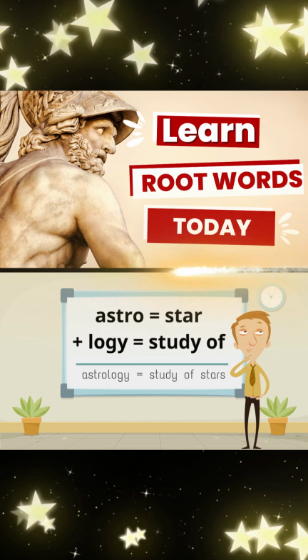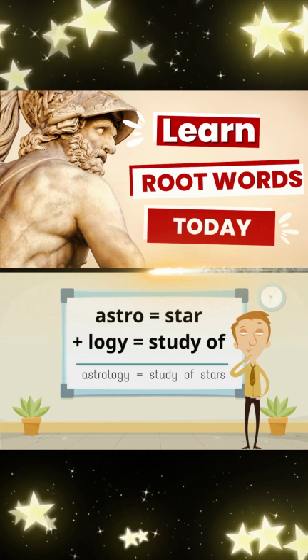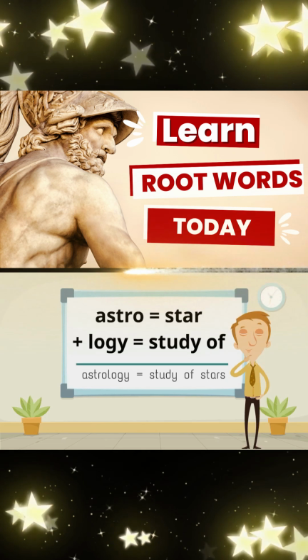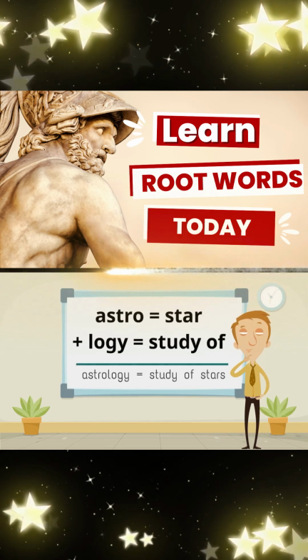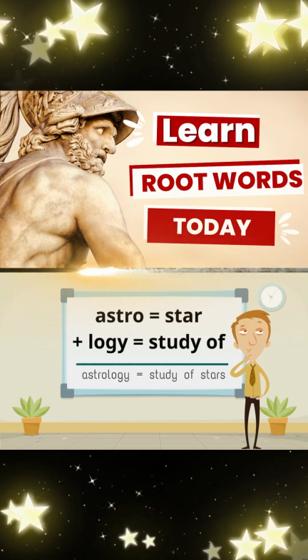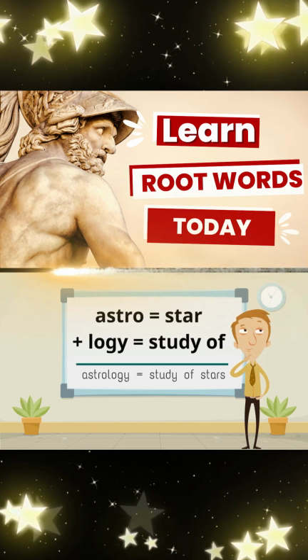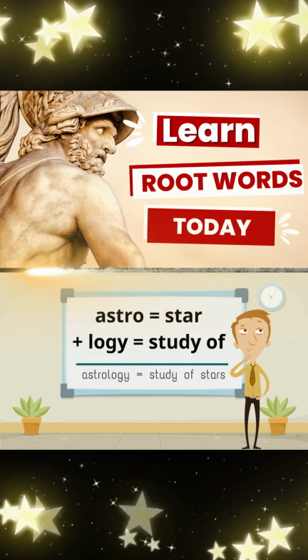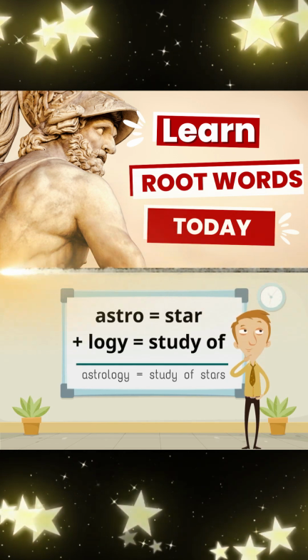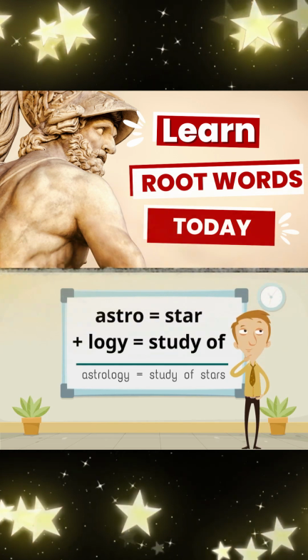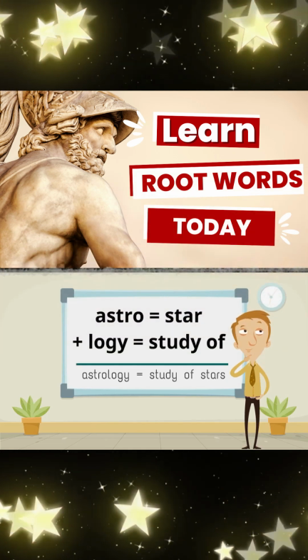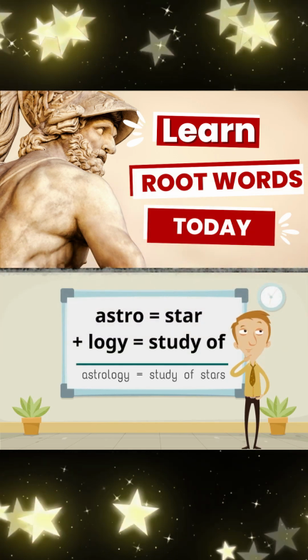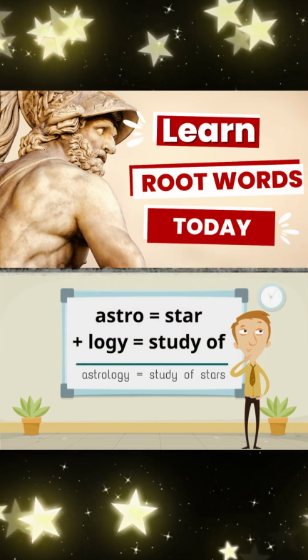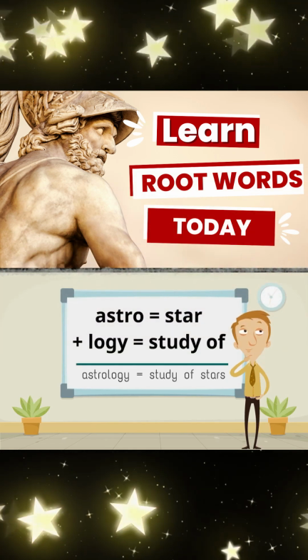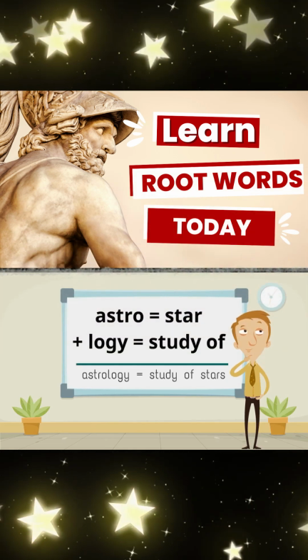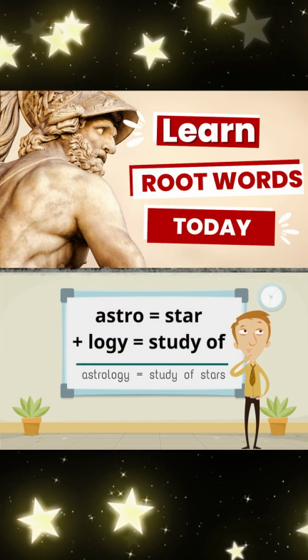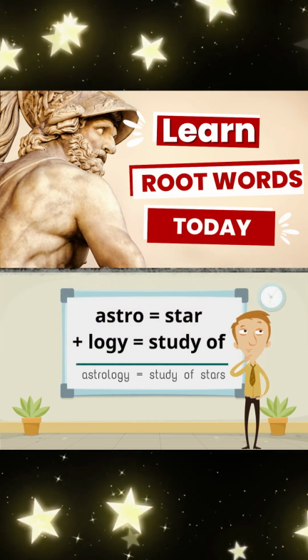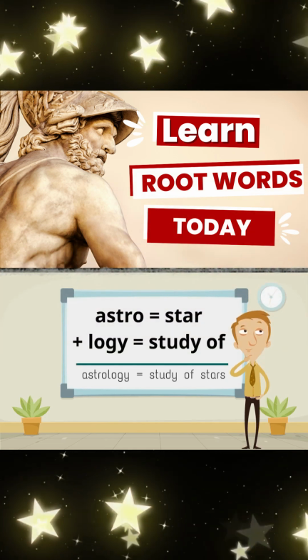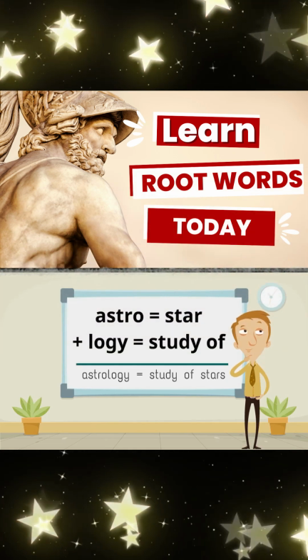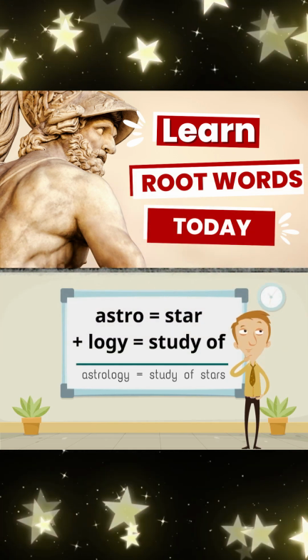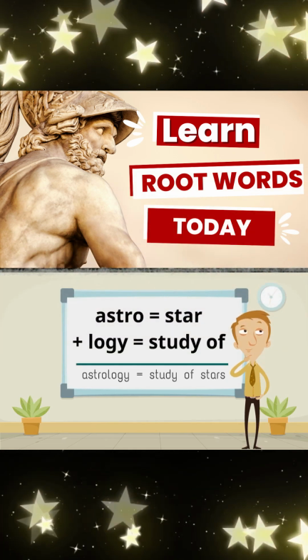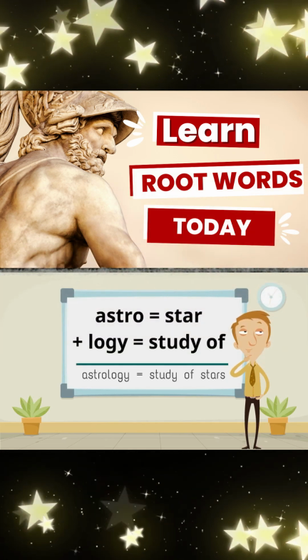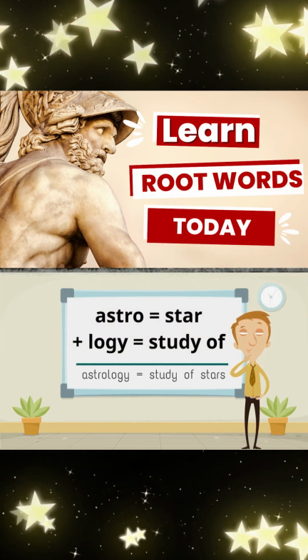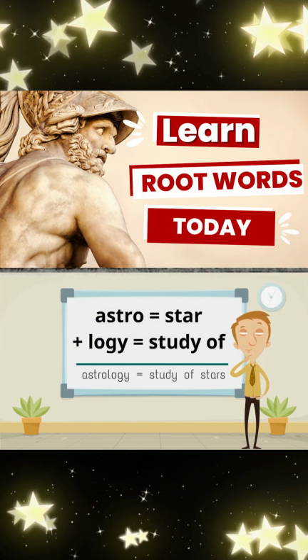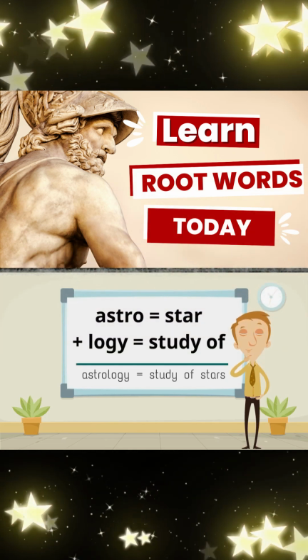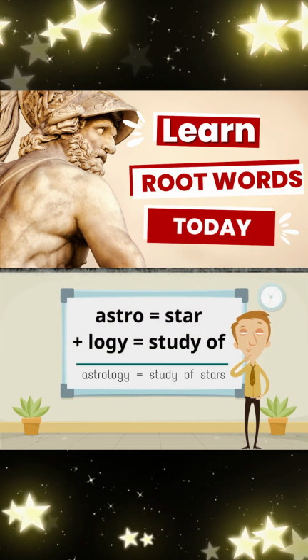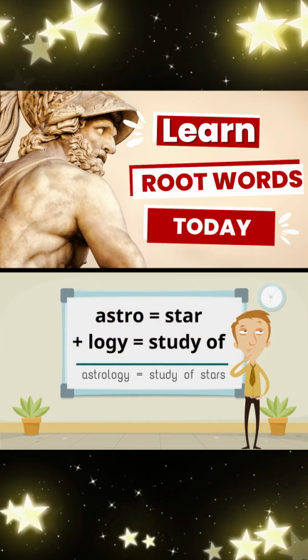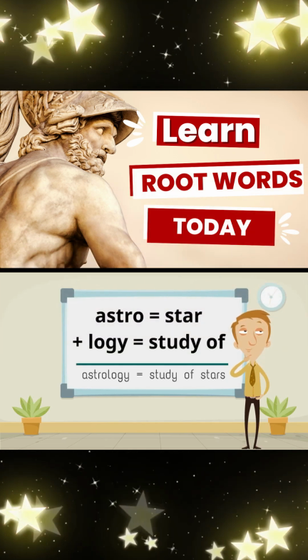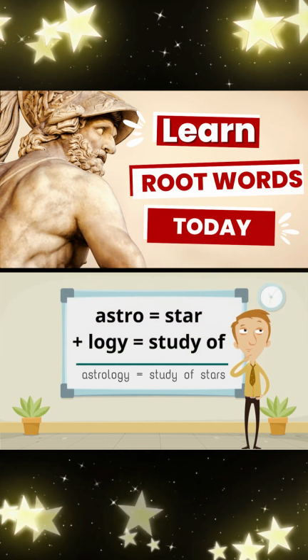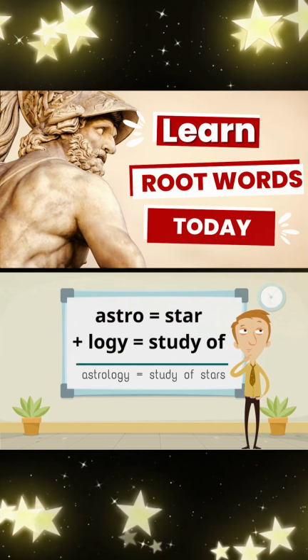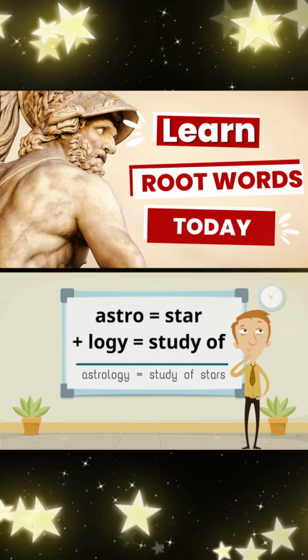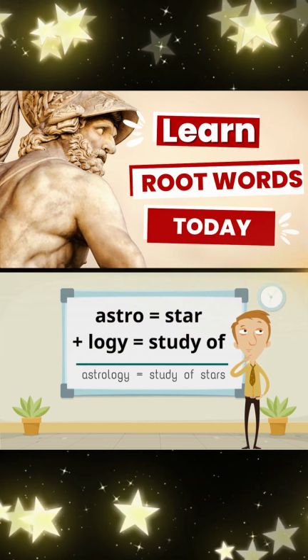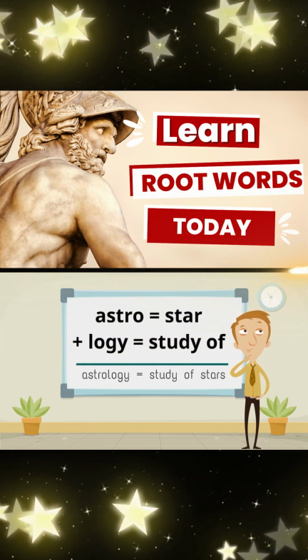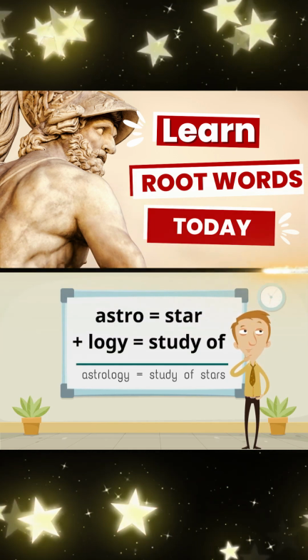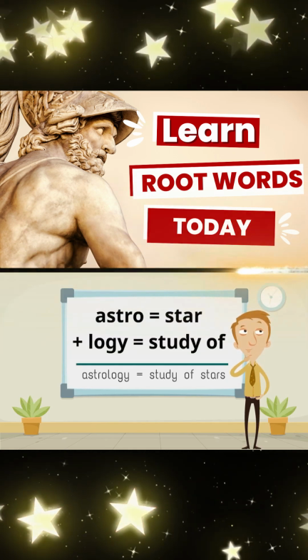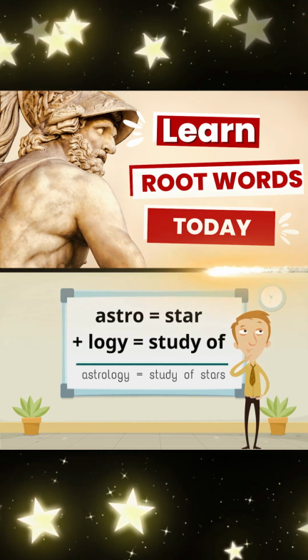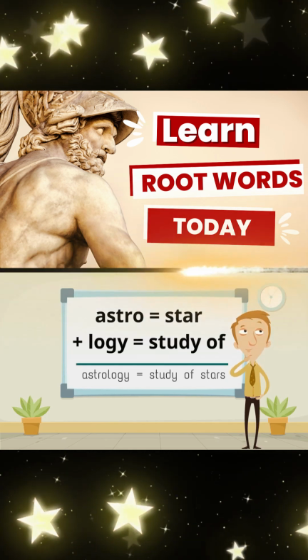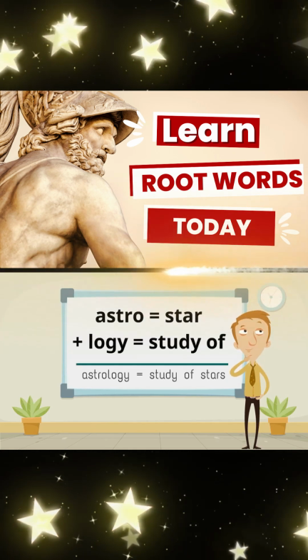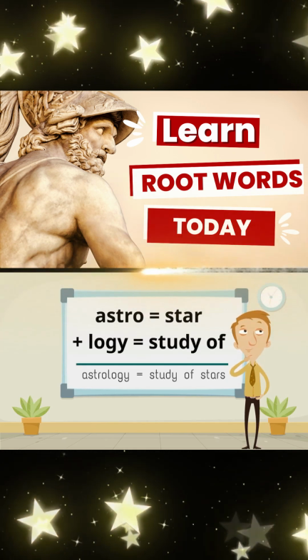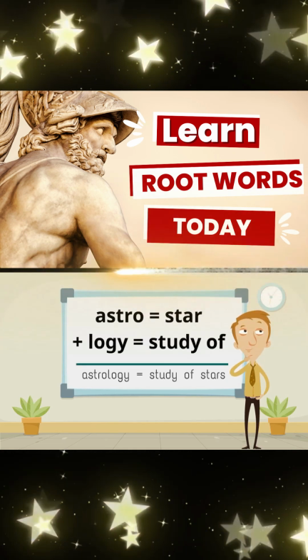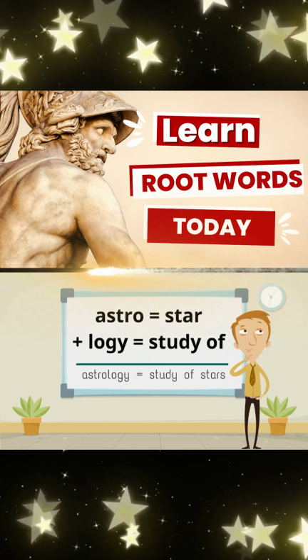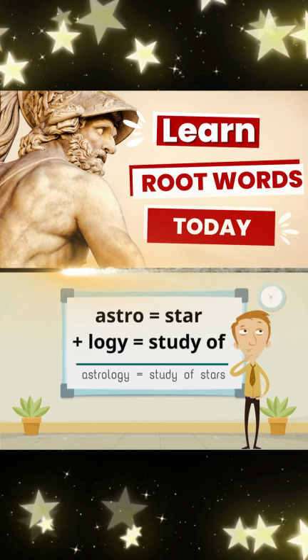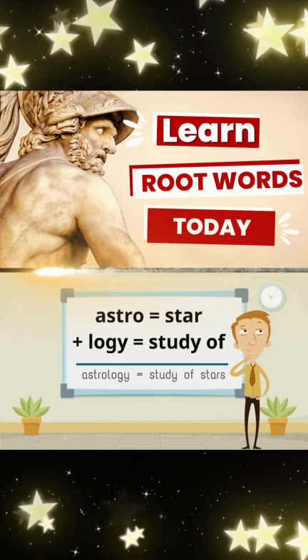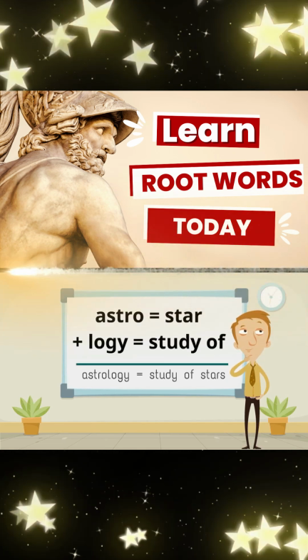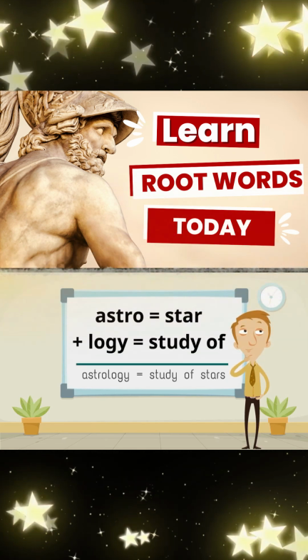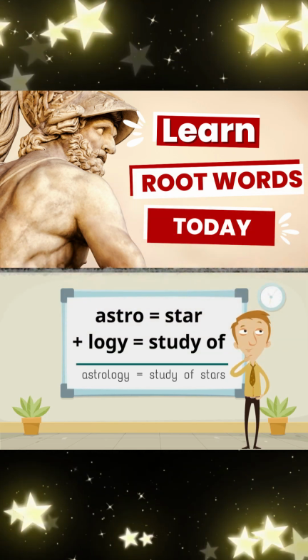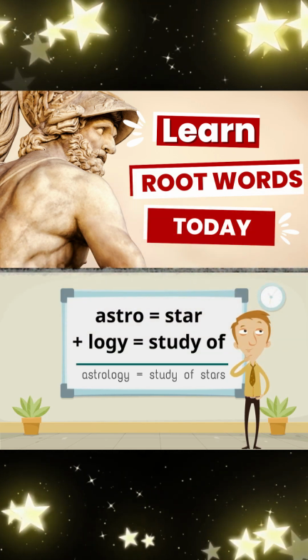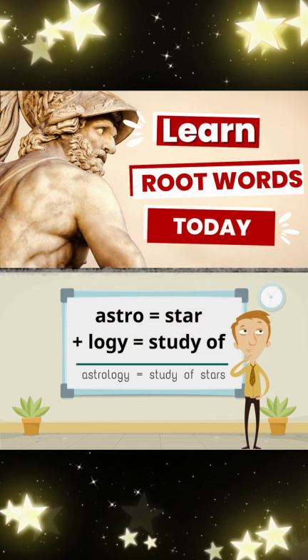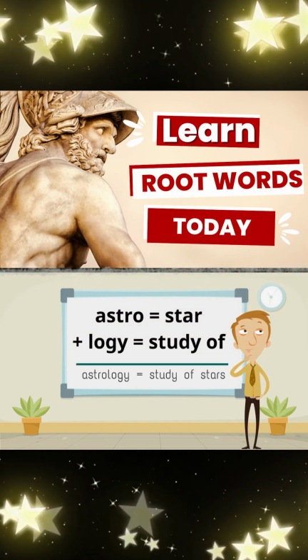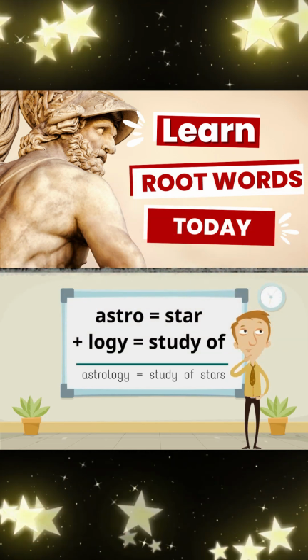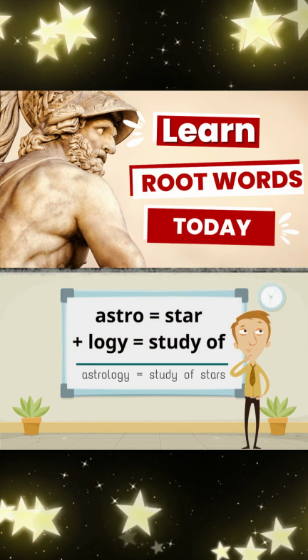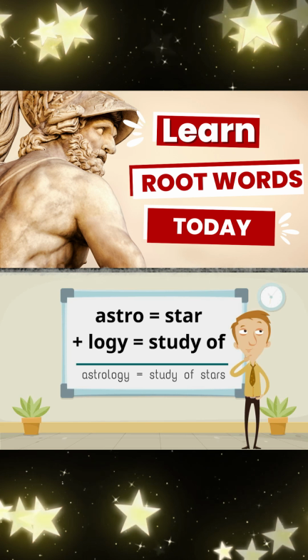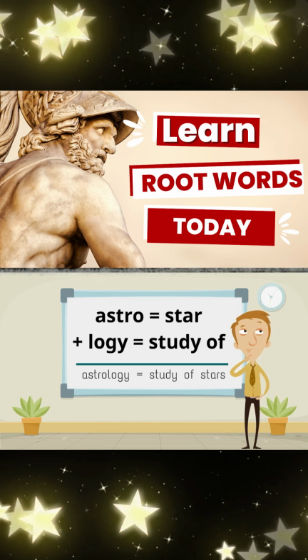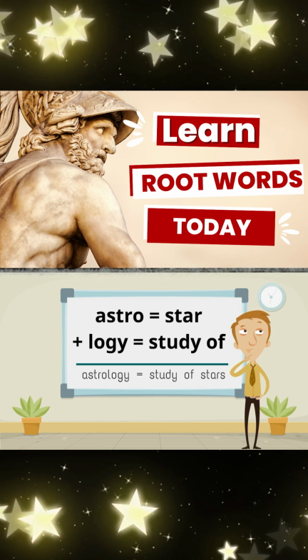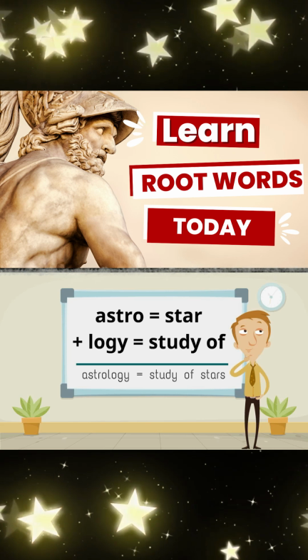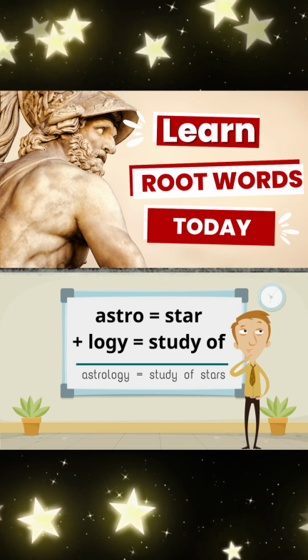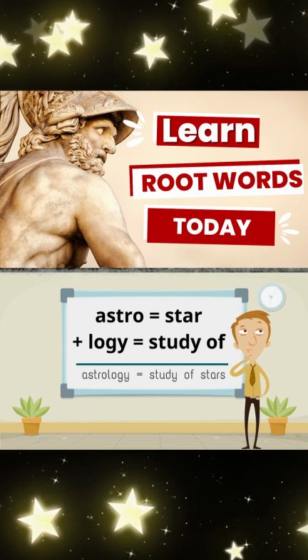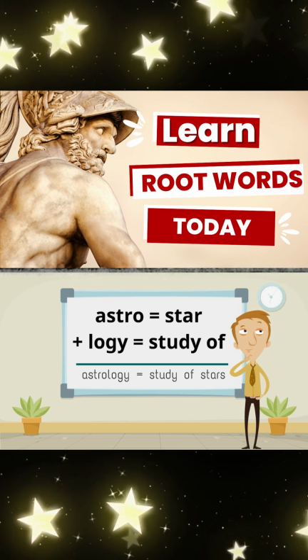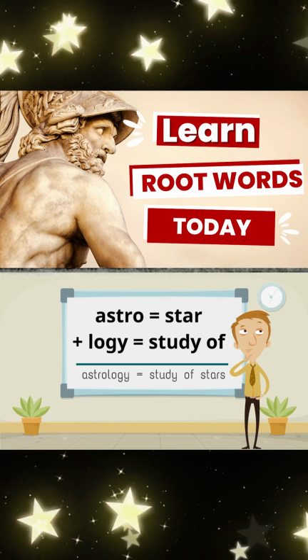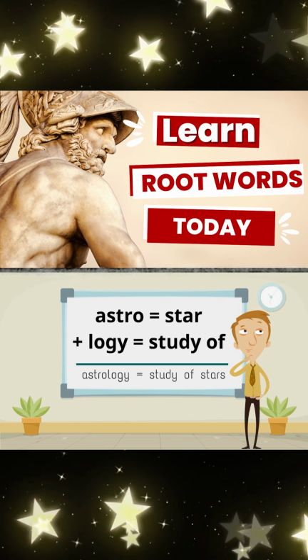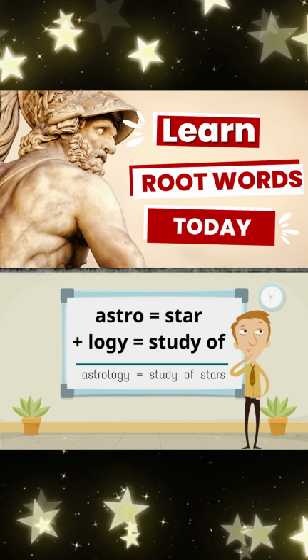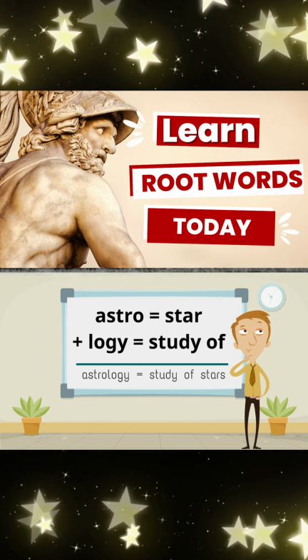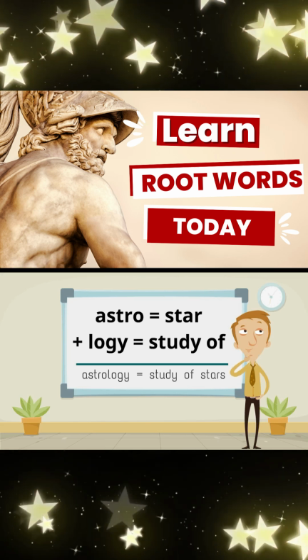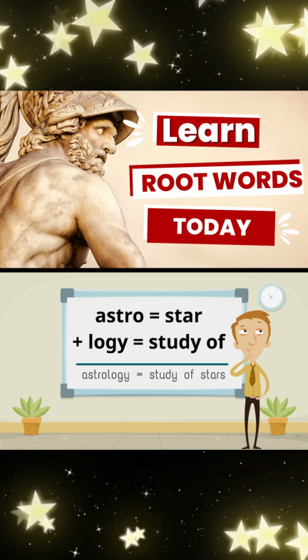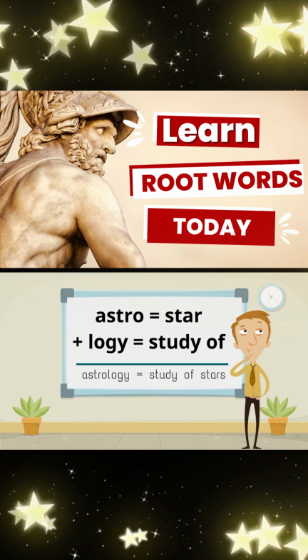Astro, meaning star, and logi, meaning study of, make astrology, meaning the study of stars.